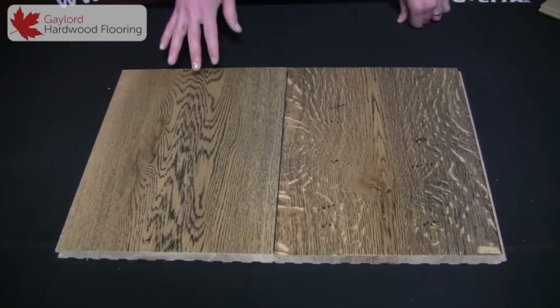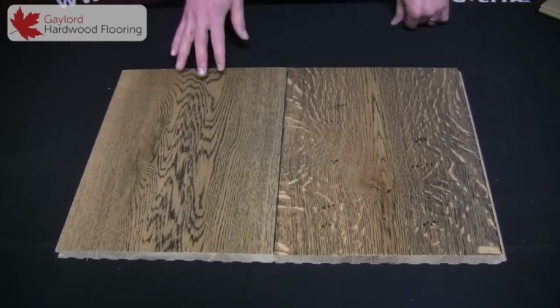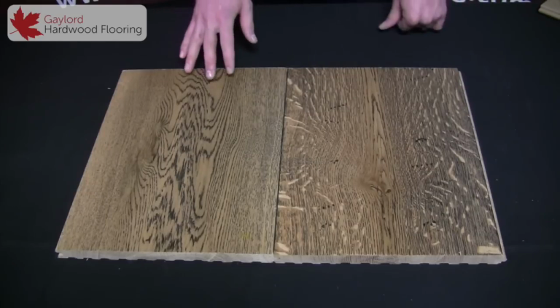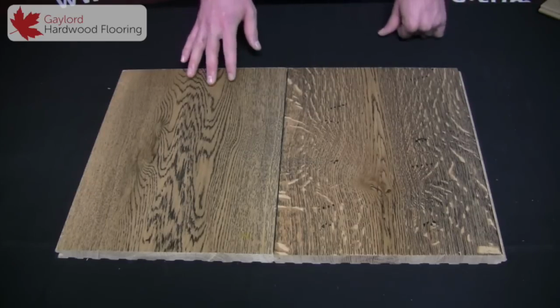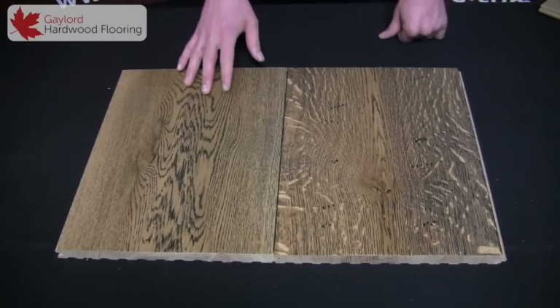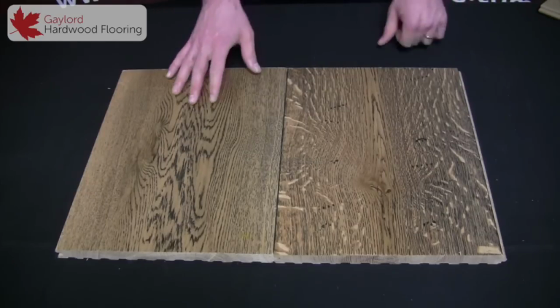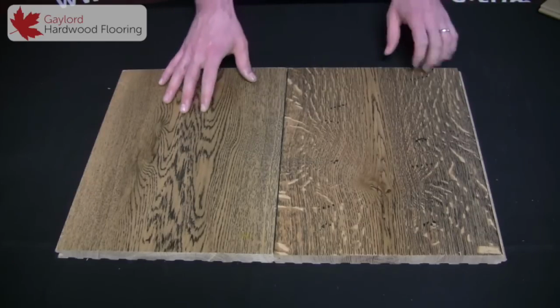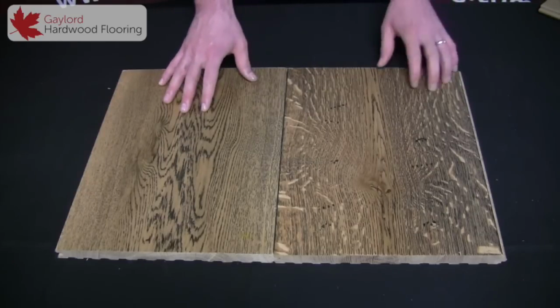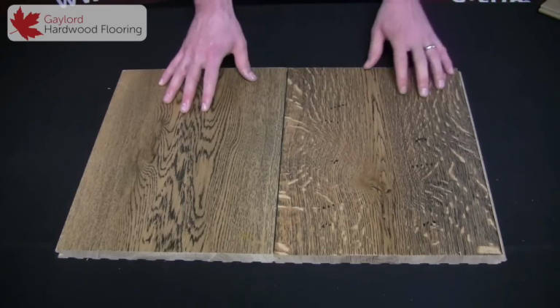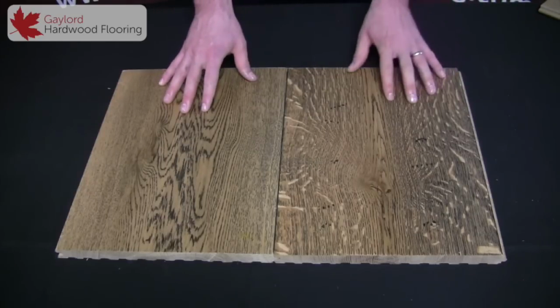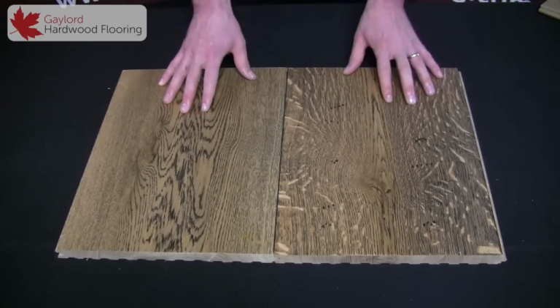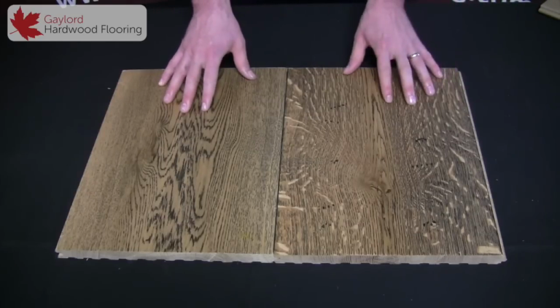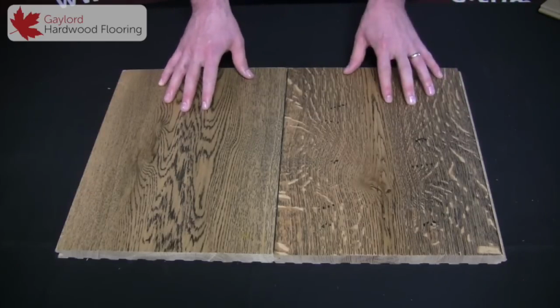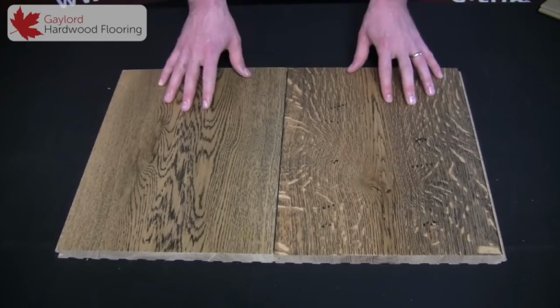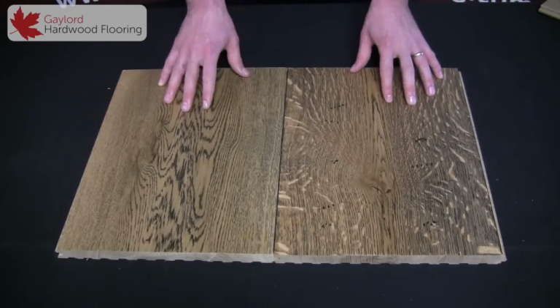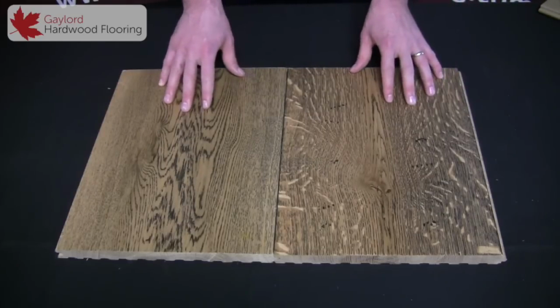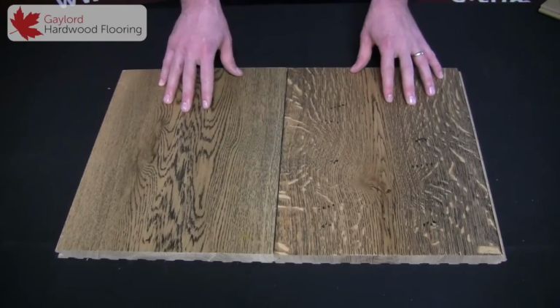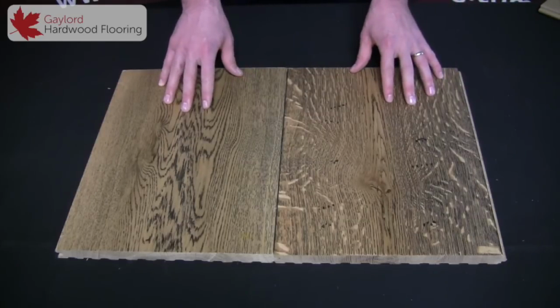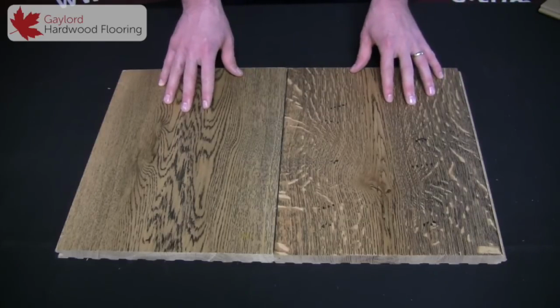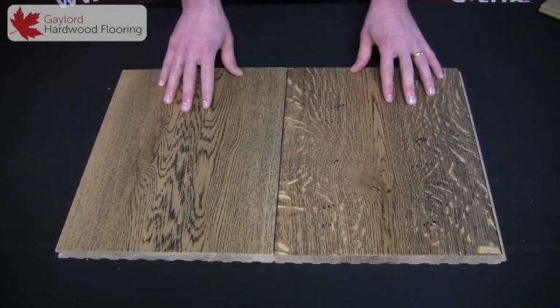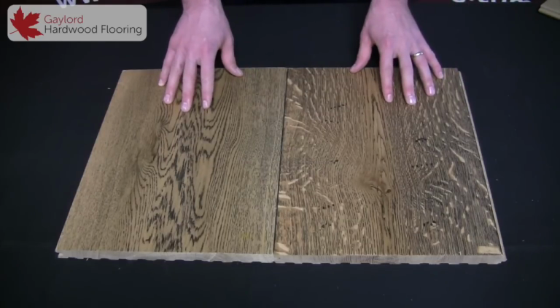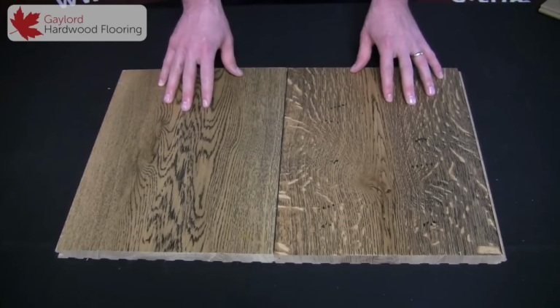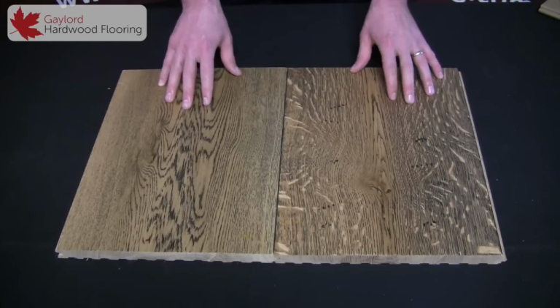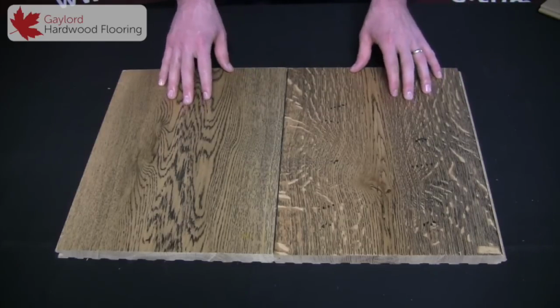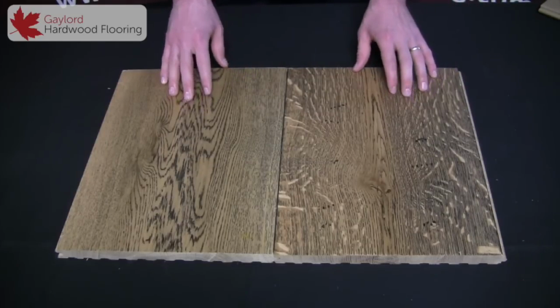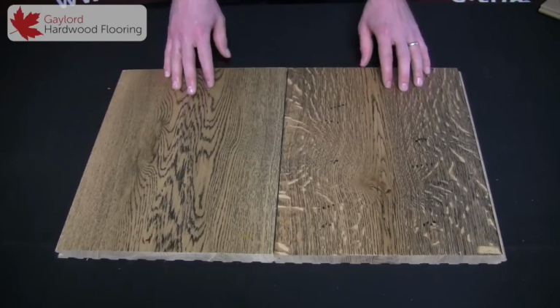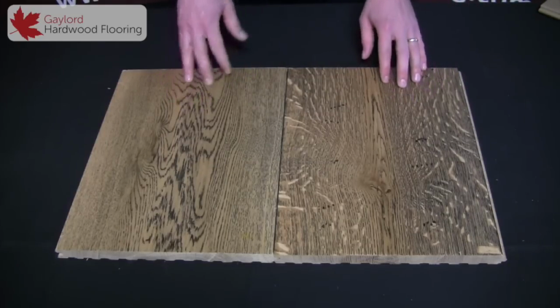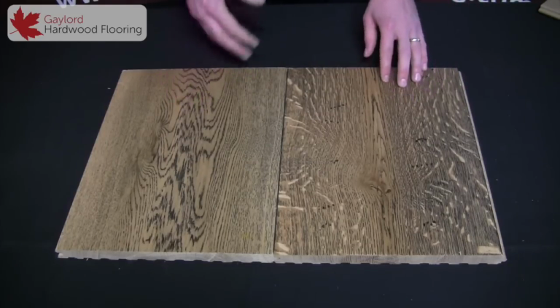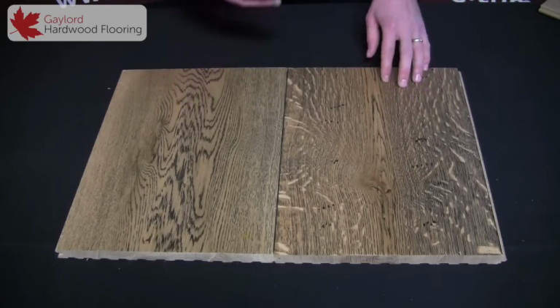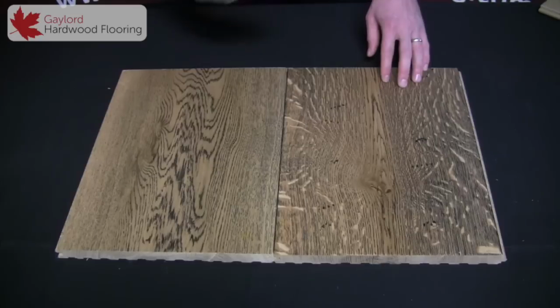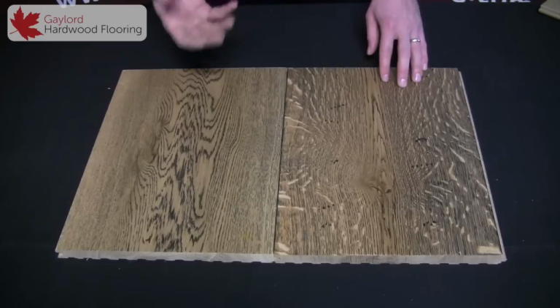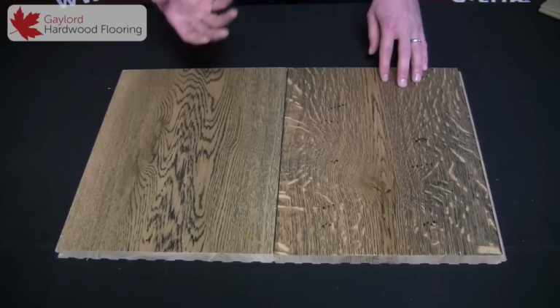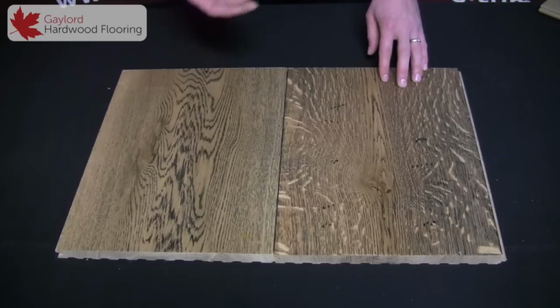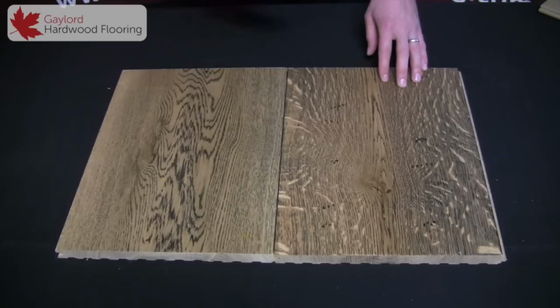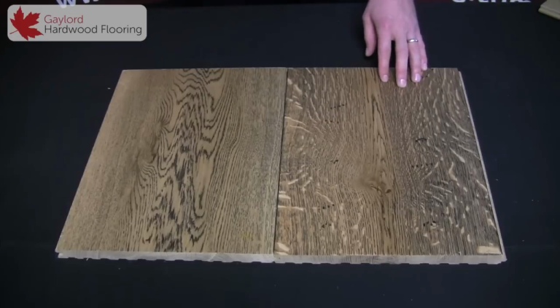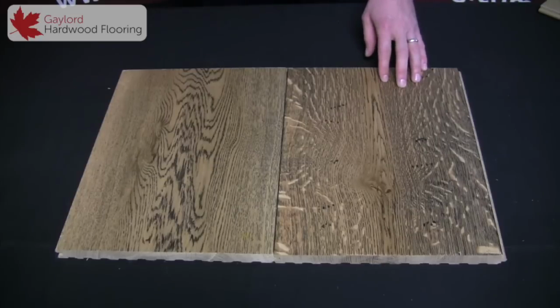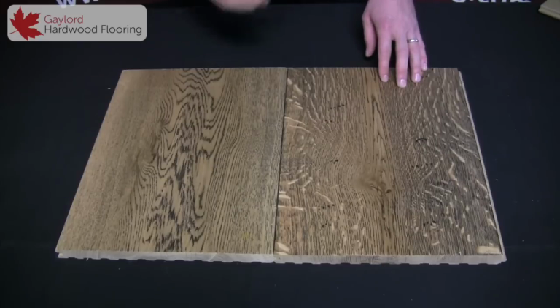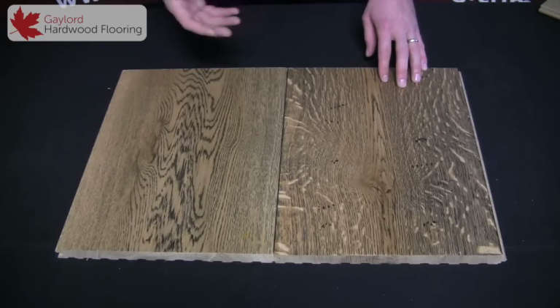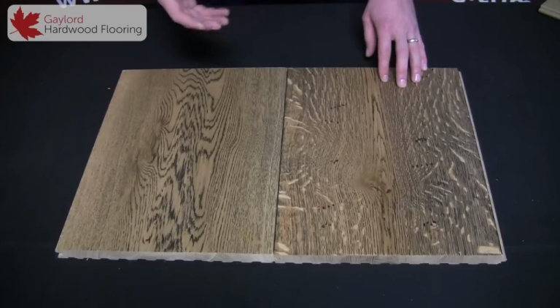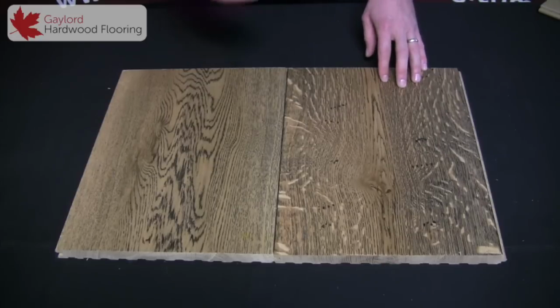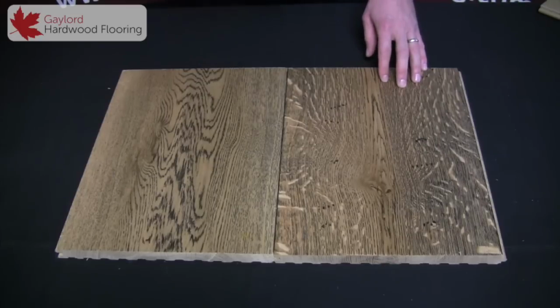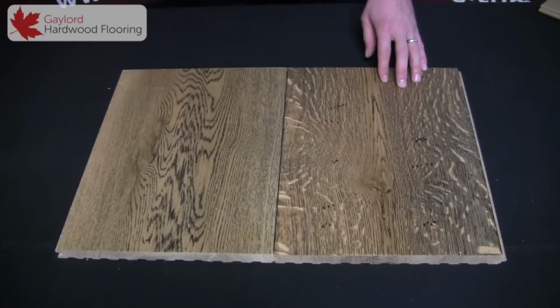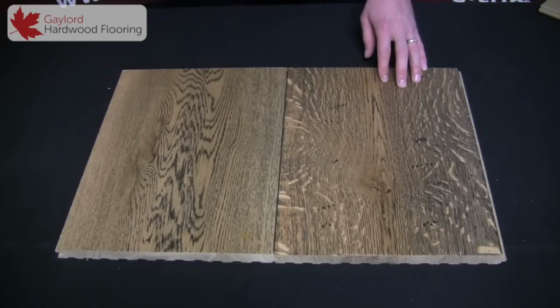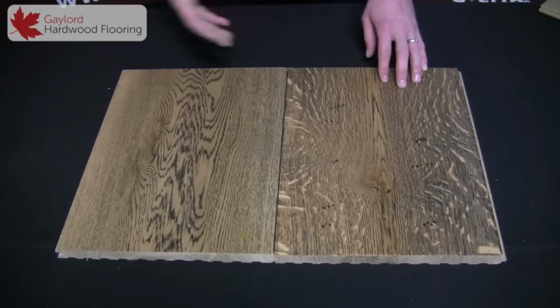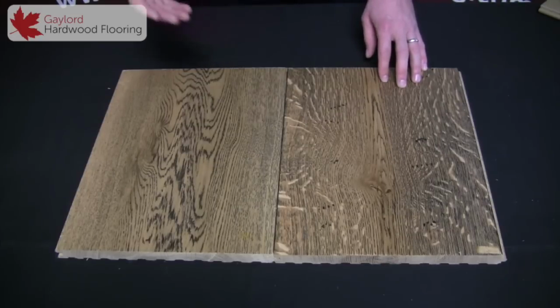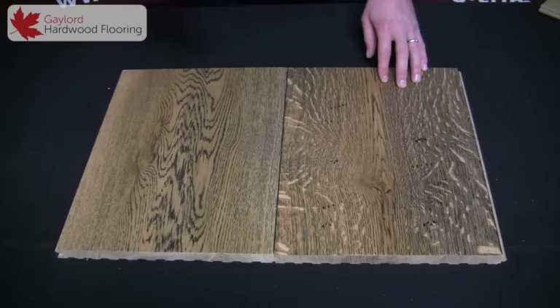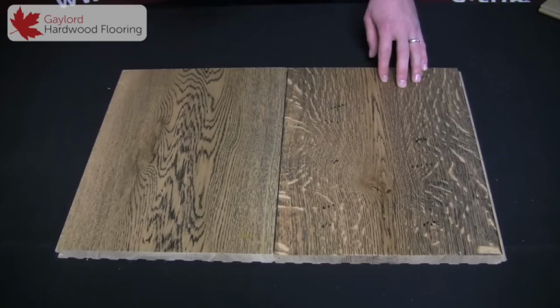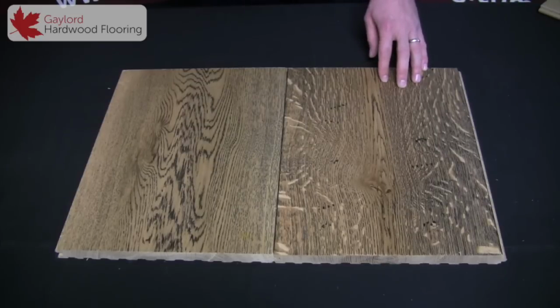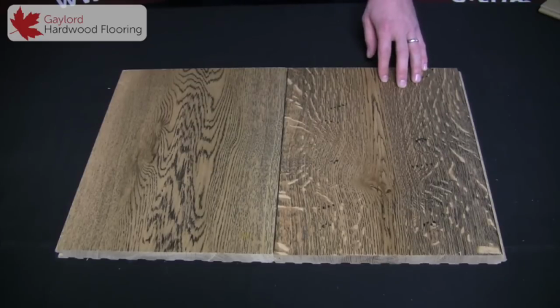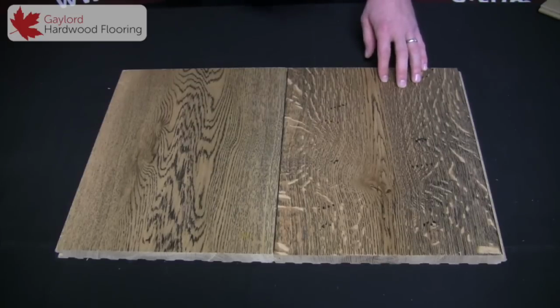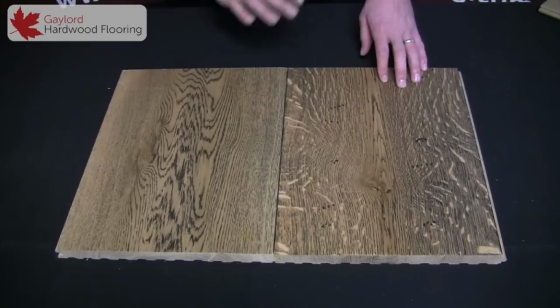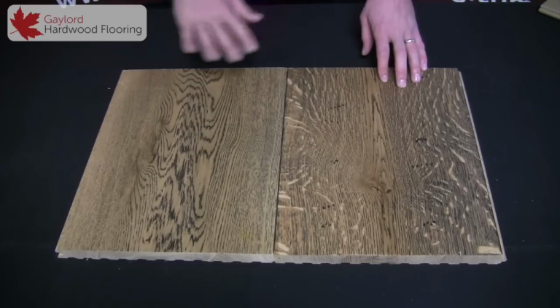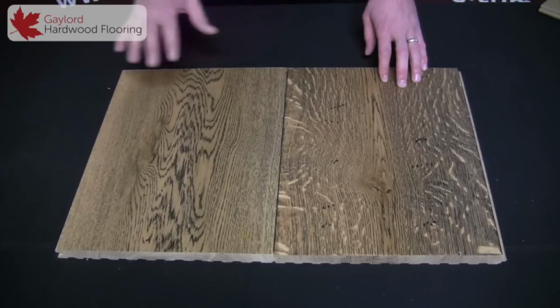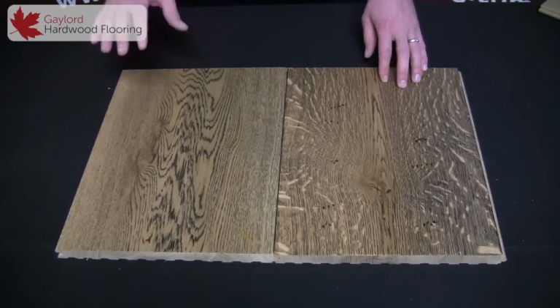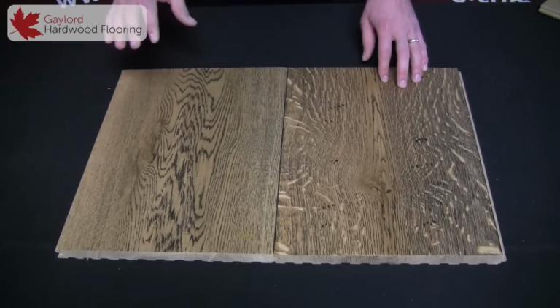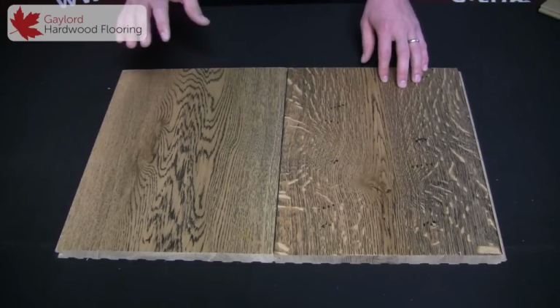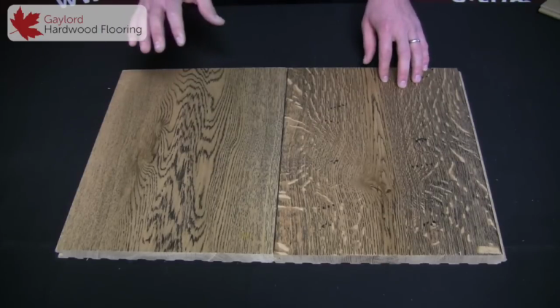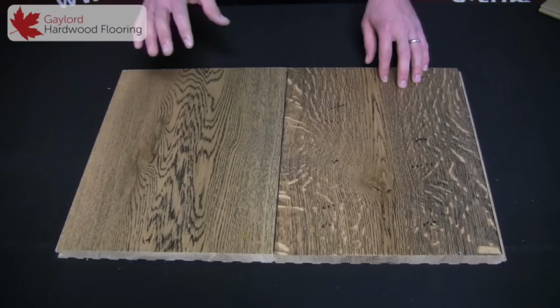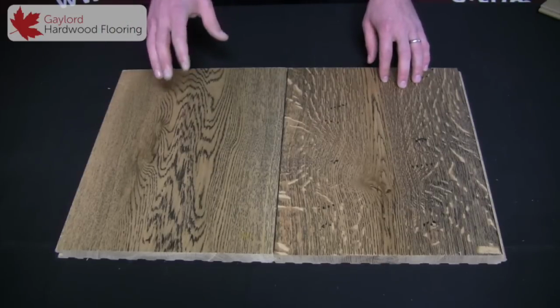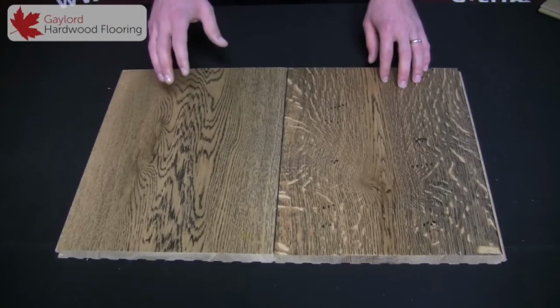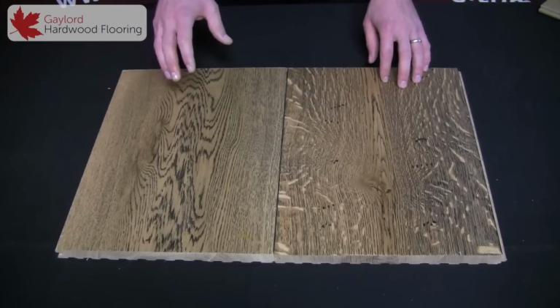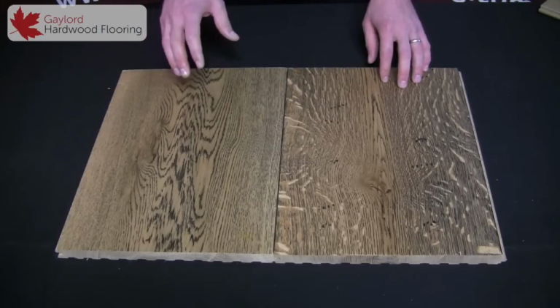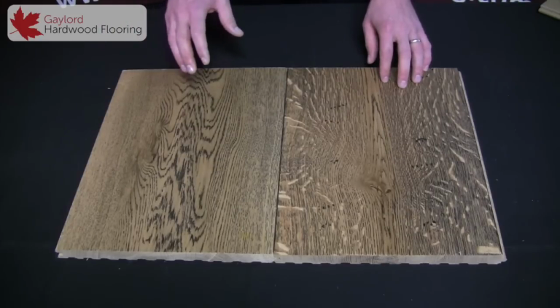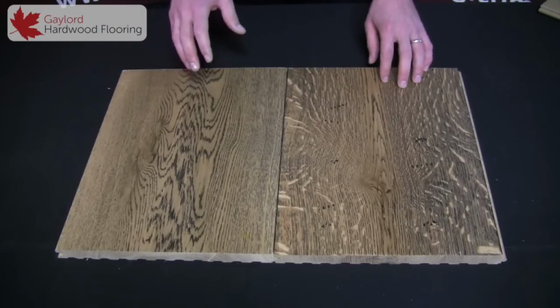This one here is a natural 1850. So it's been stained black, sanded off, and then just a natural finish on top.